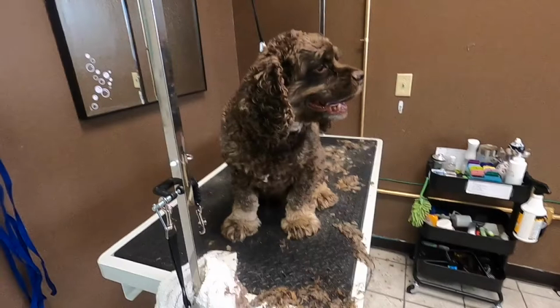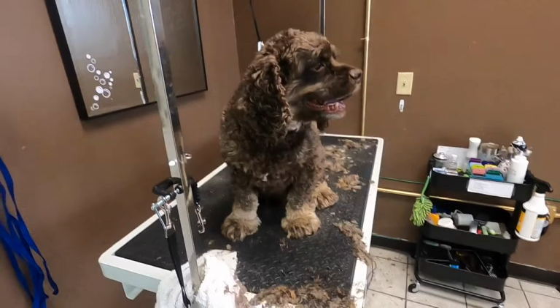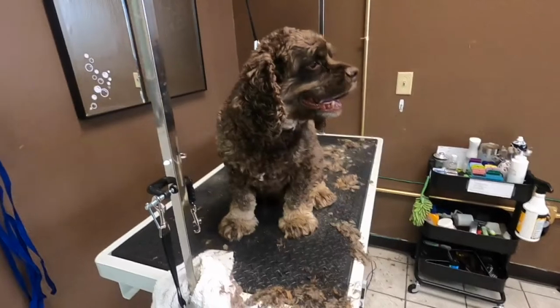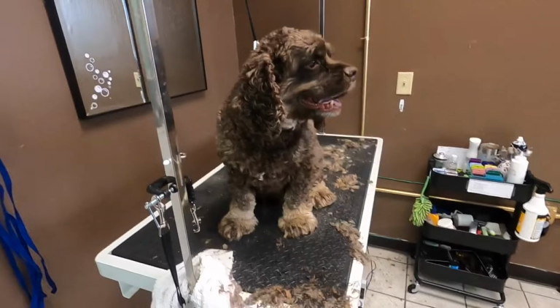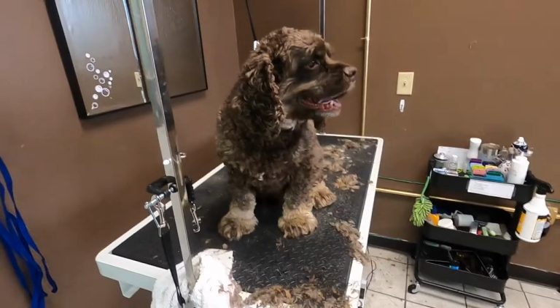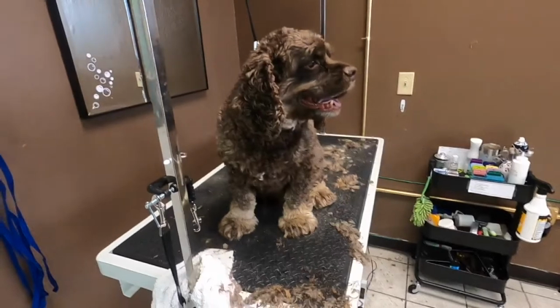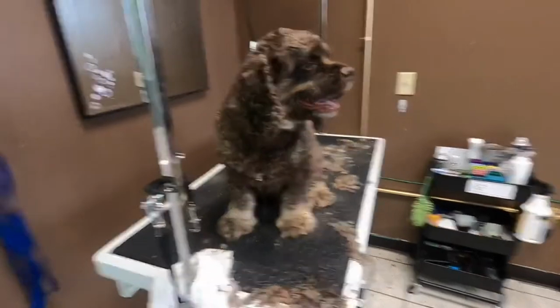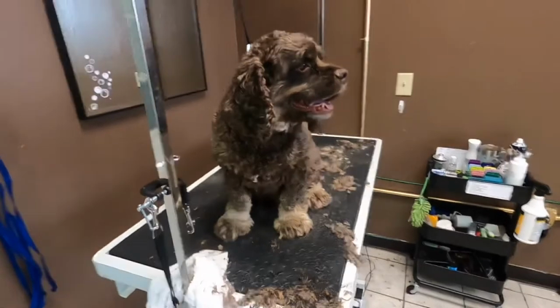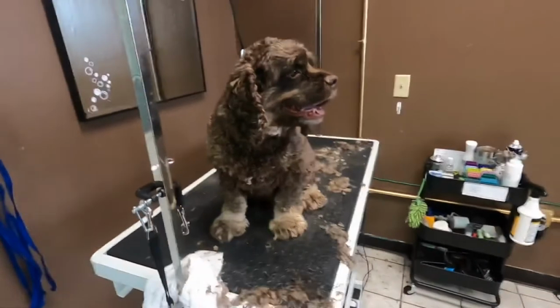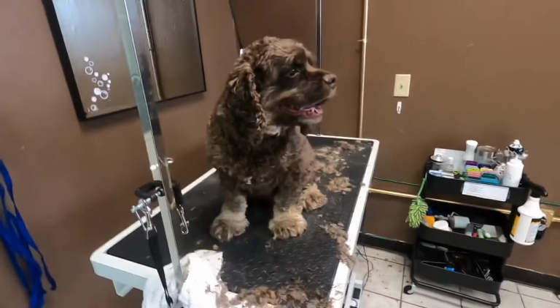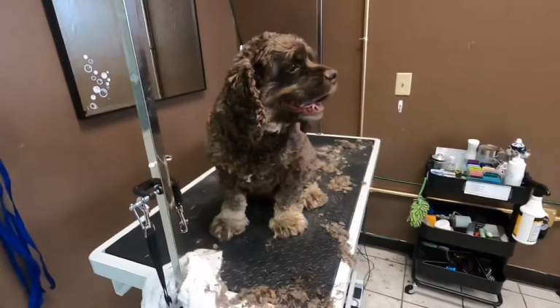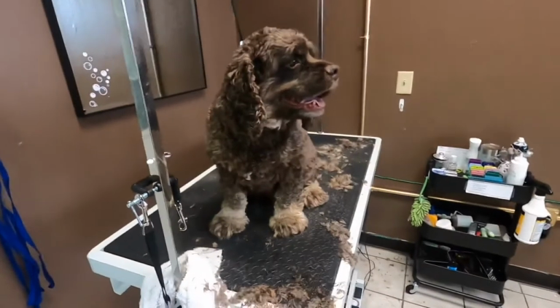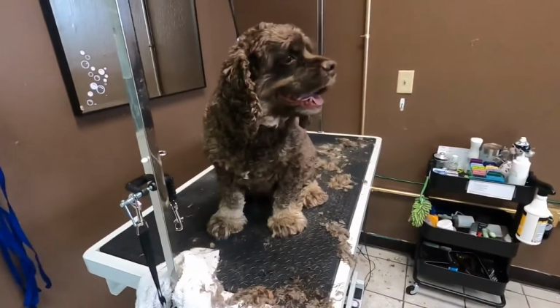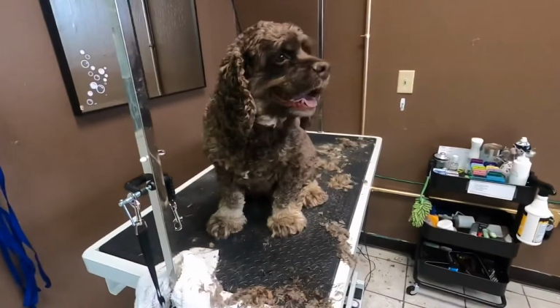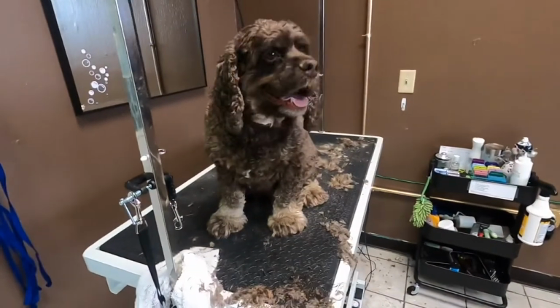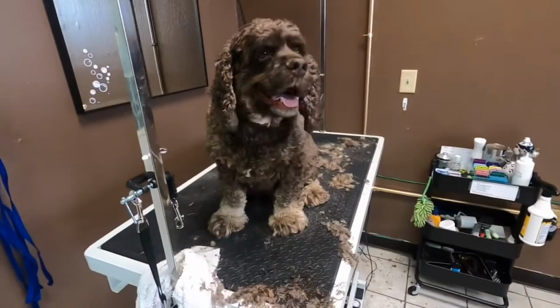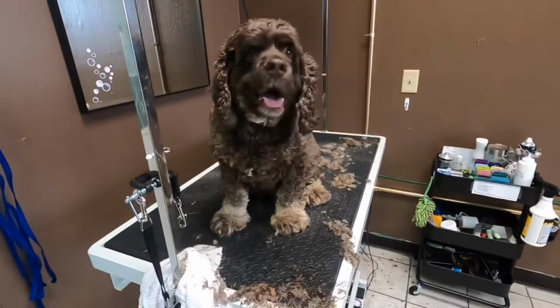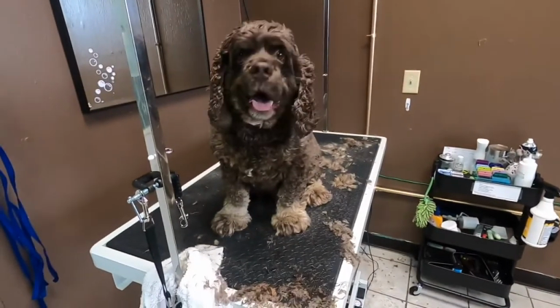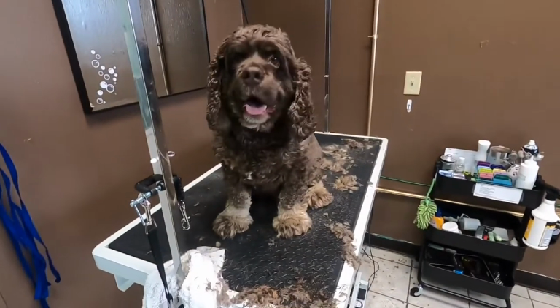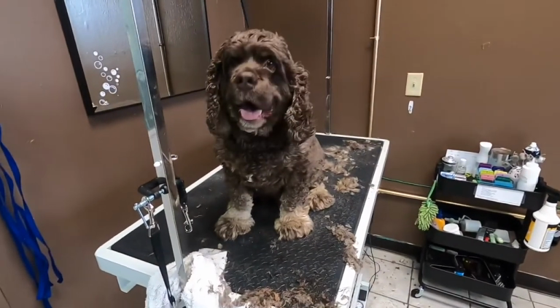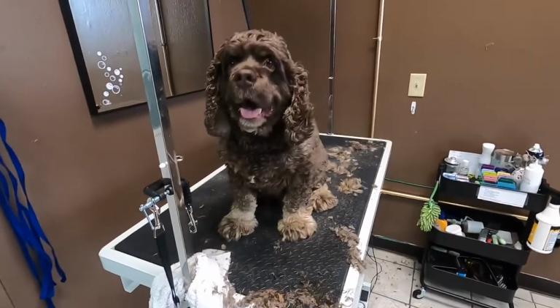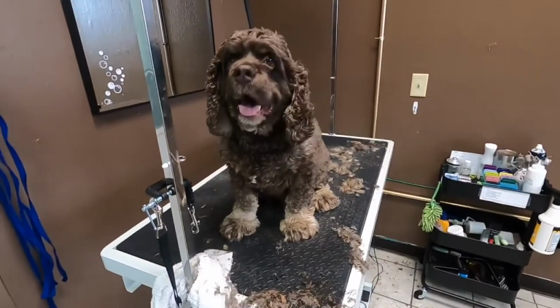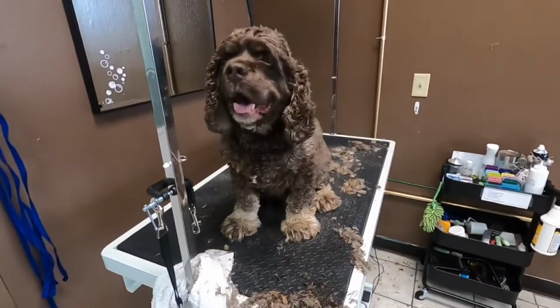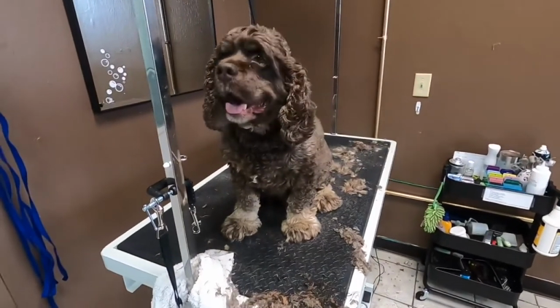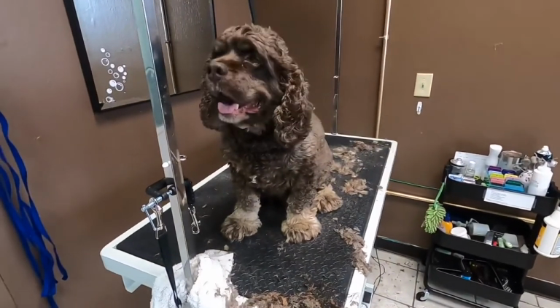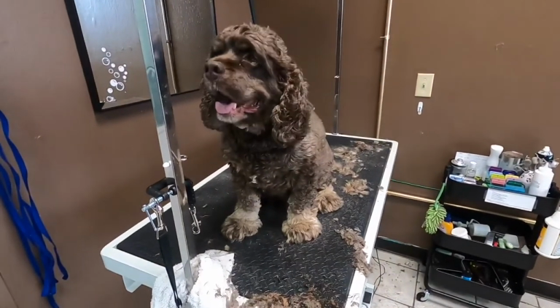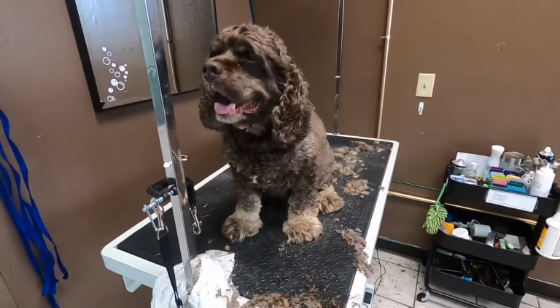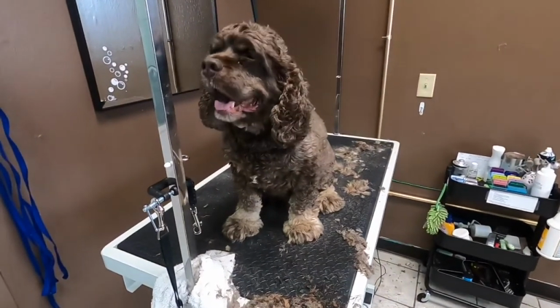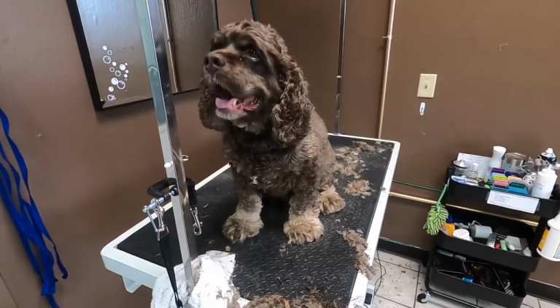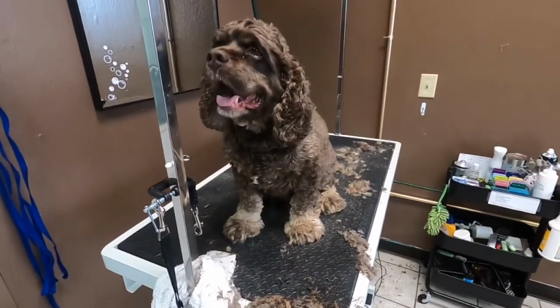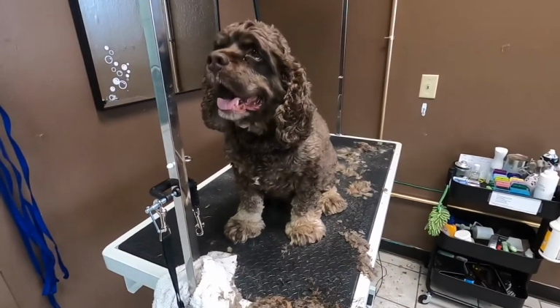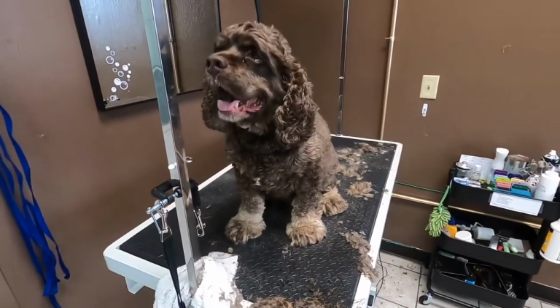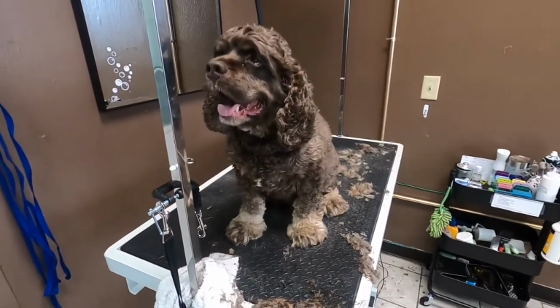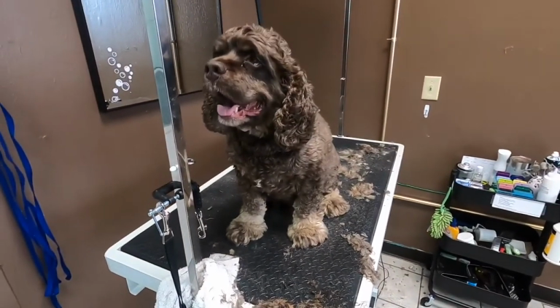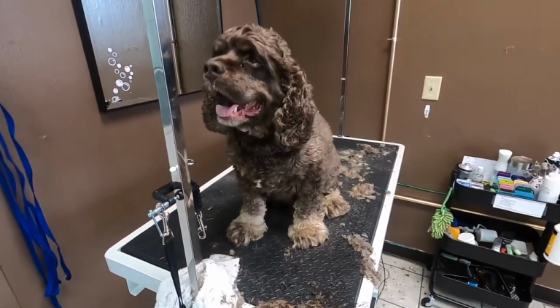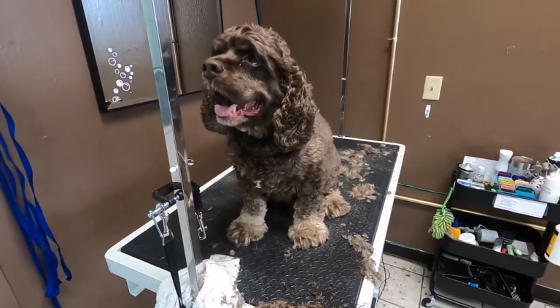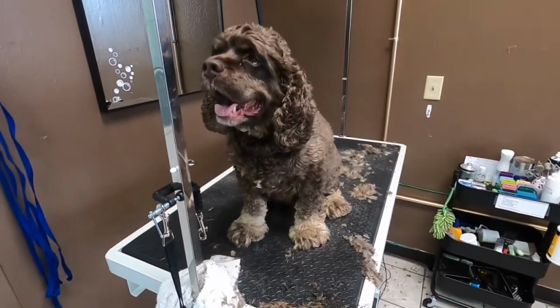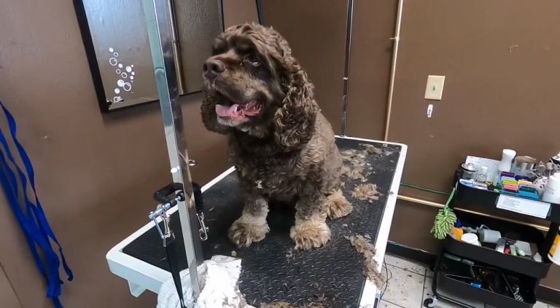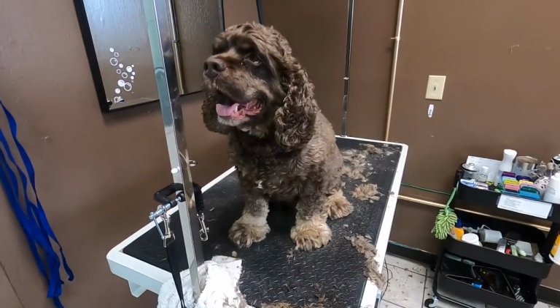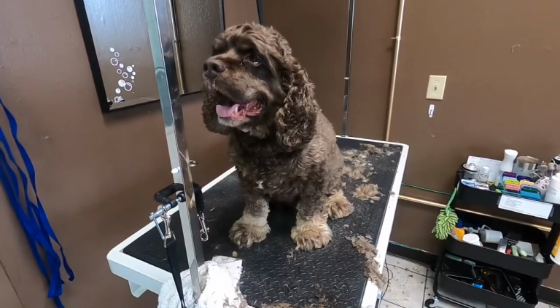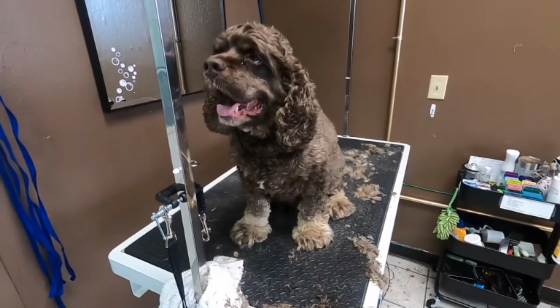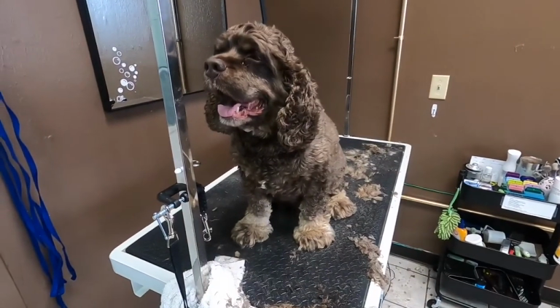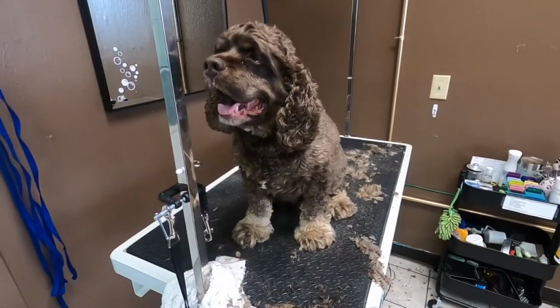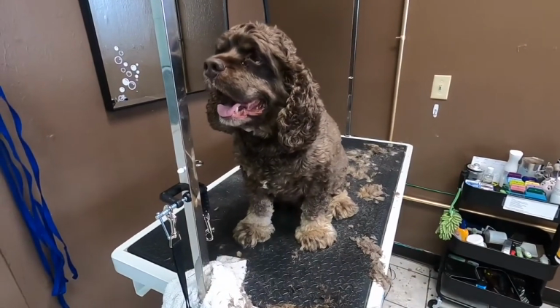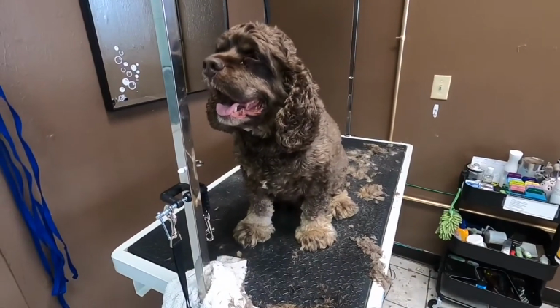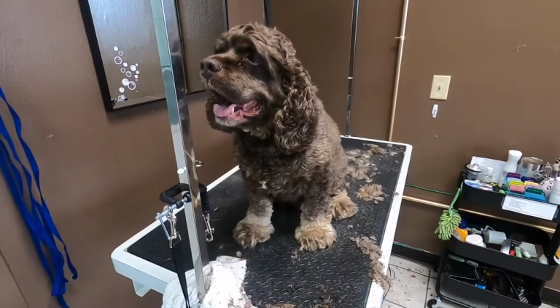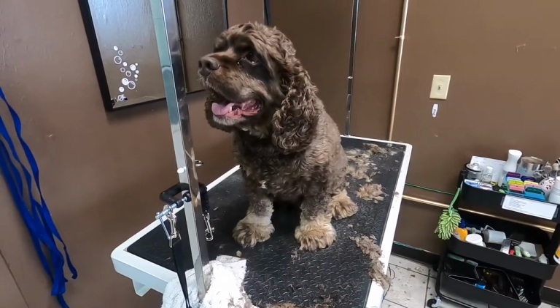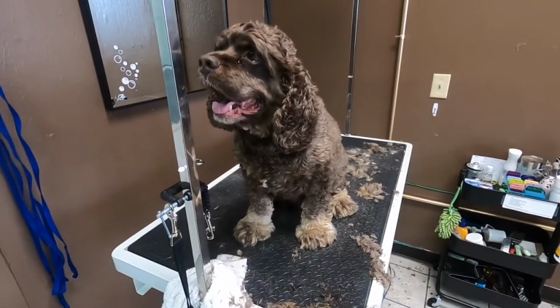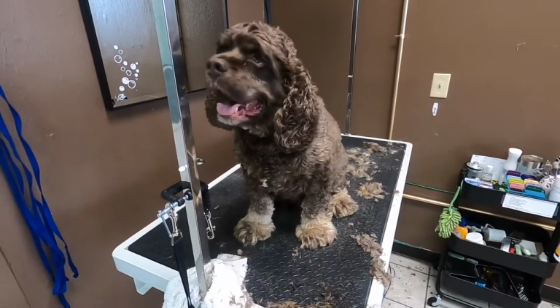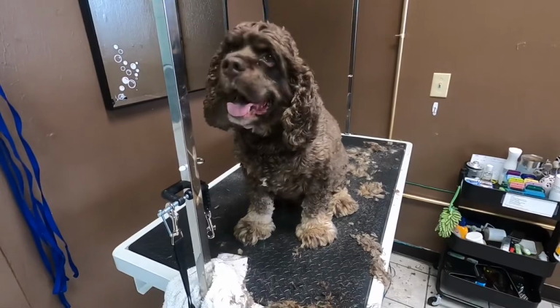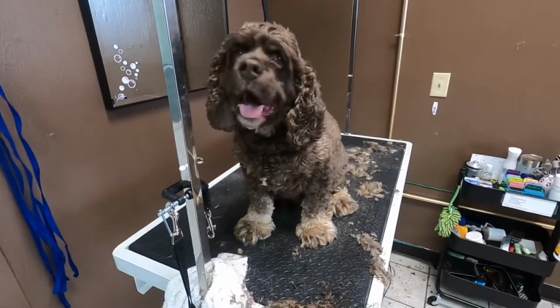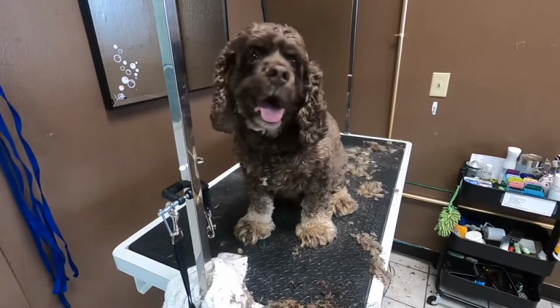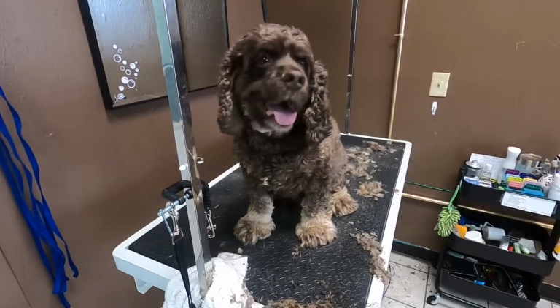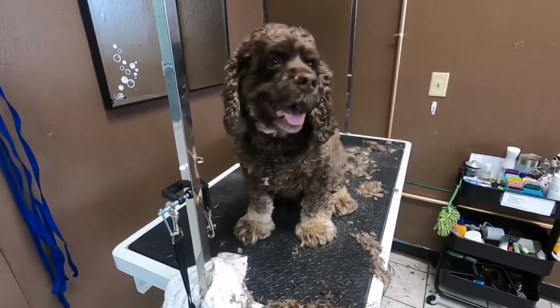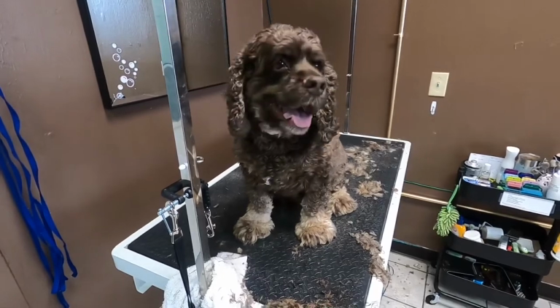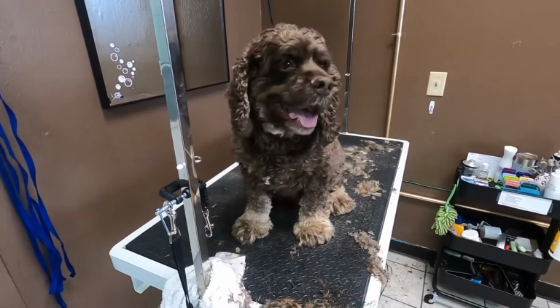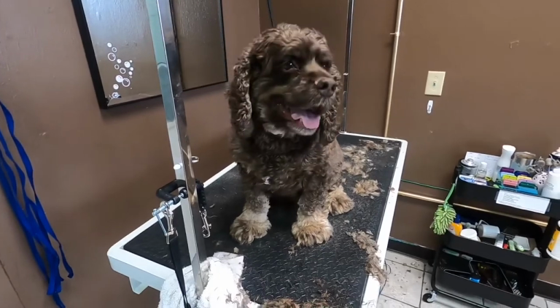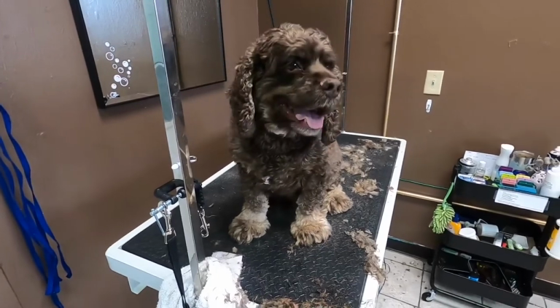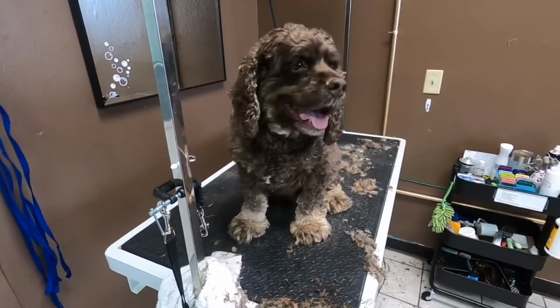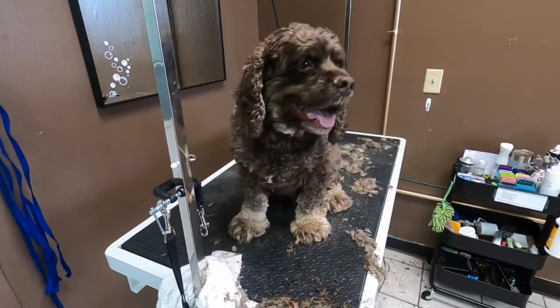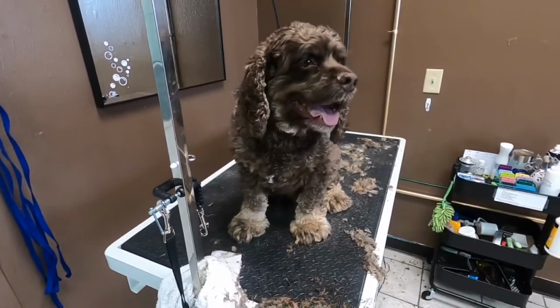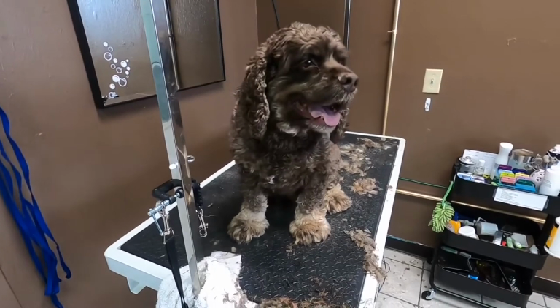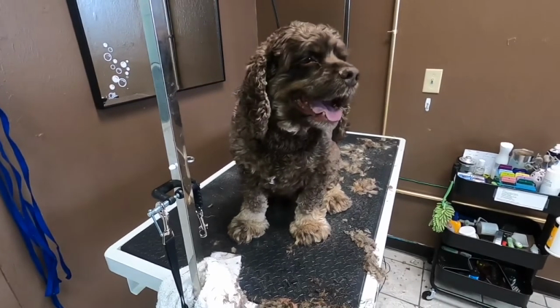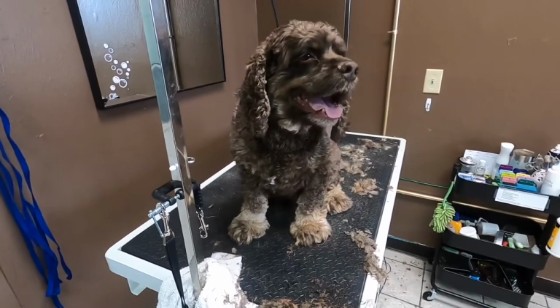This is Bear. He's a Cocker Spaniel. Mom has been grooming him at home since they got fired from PetSmart.